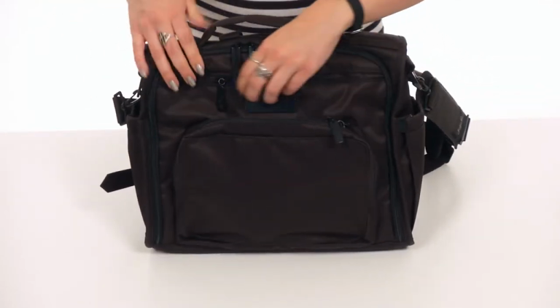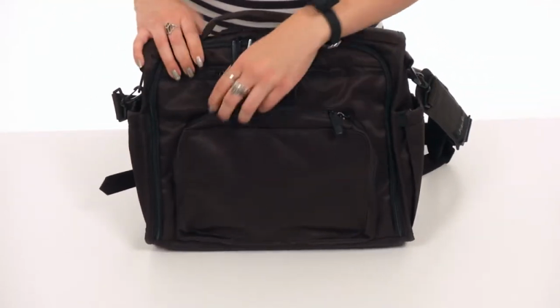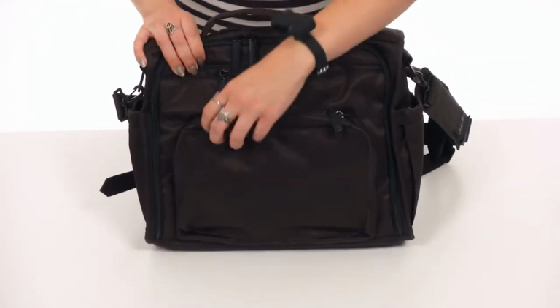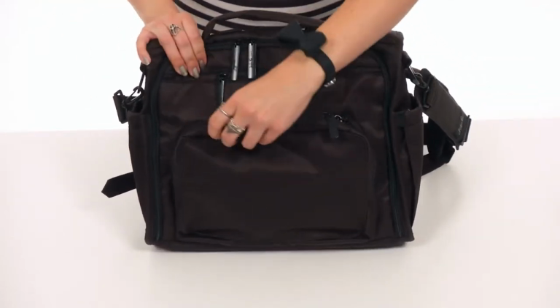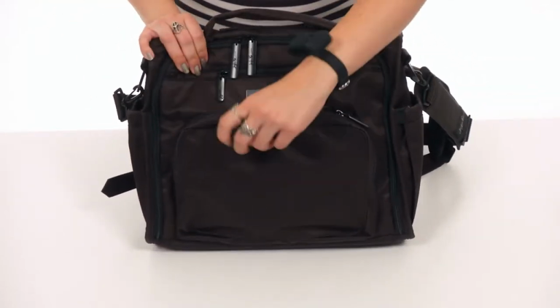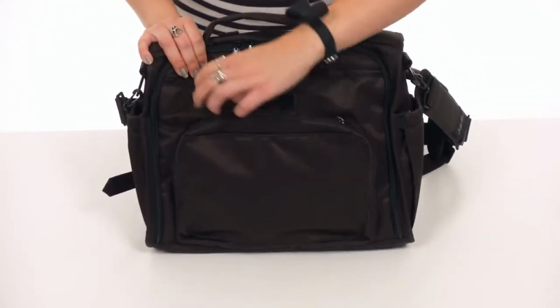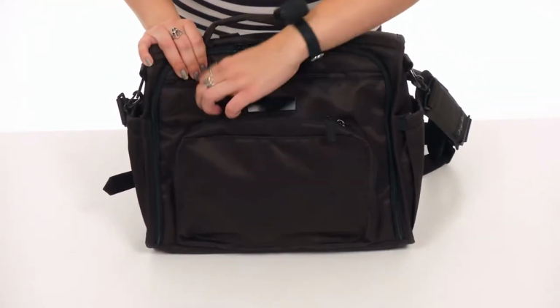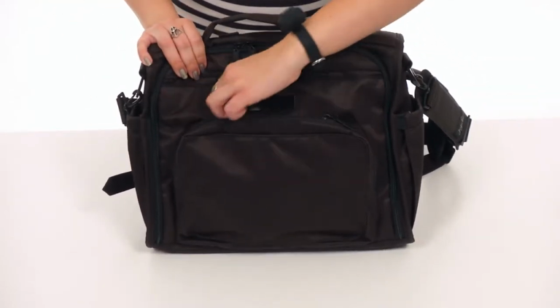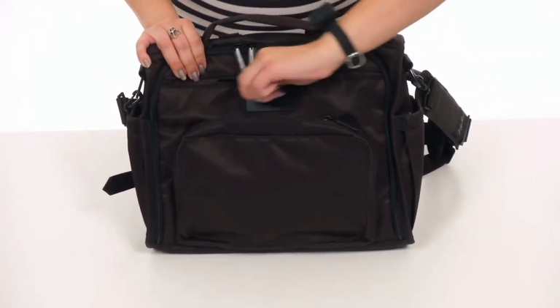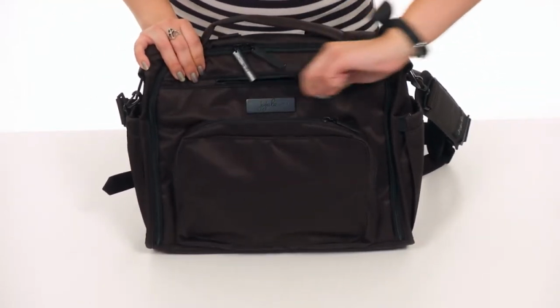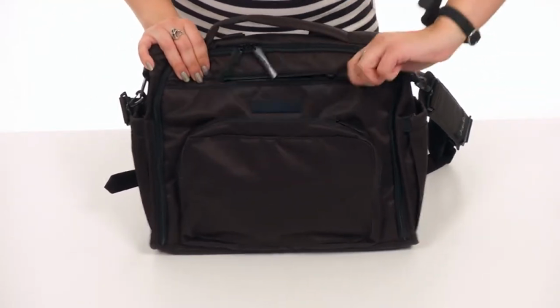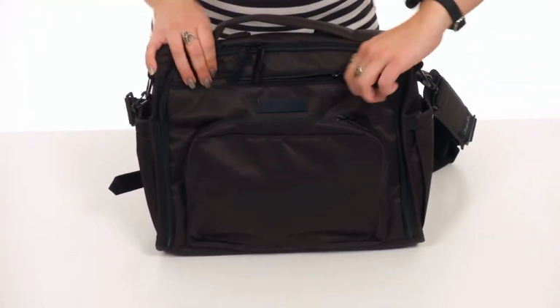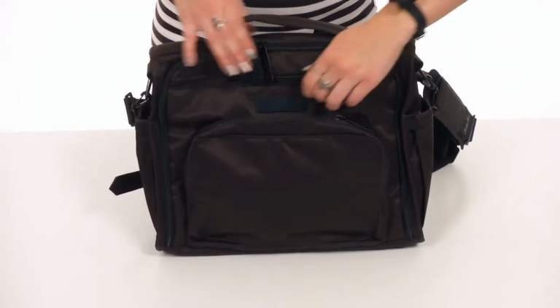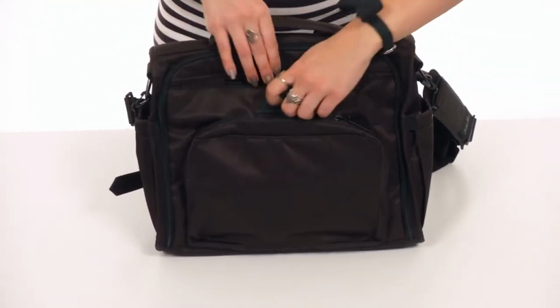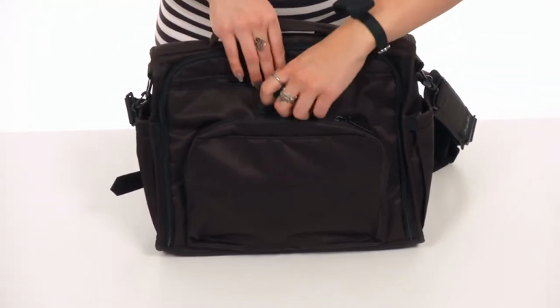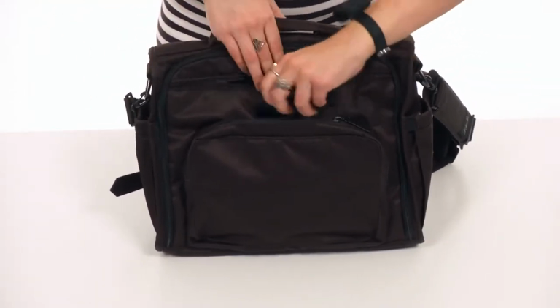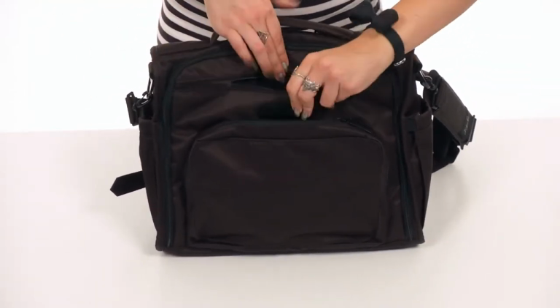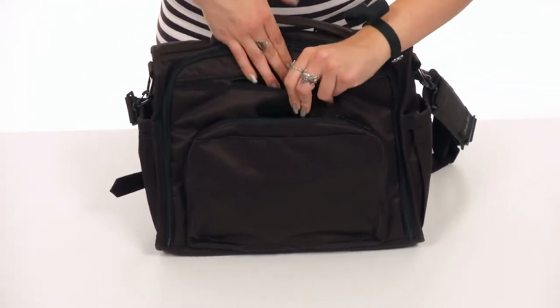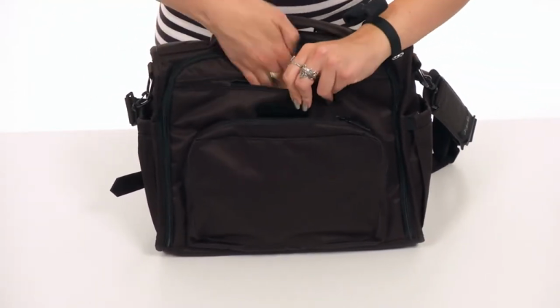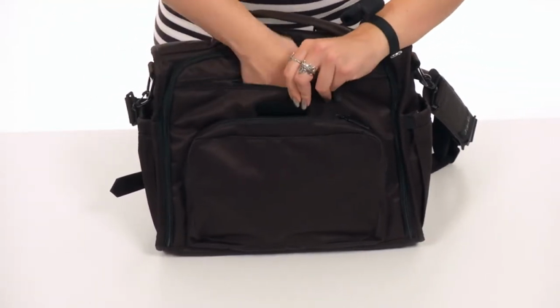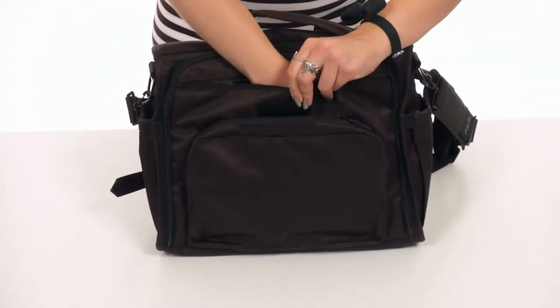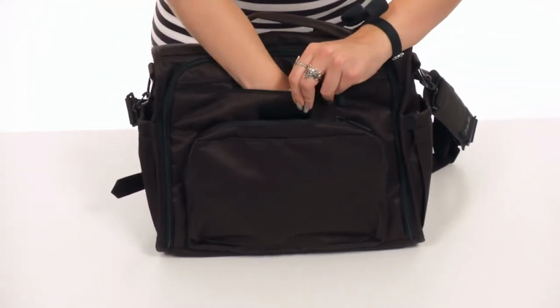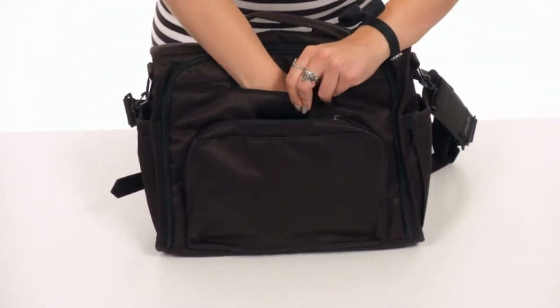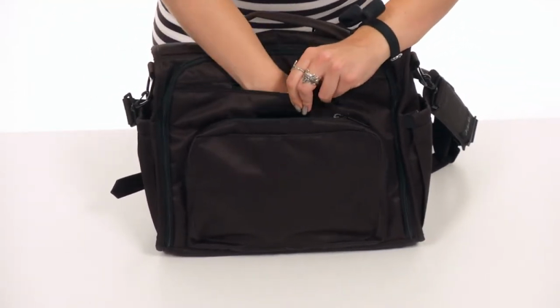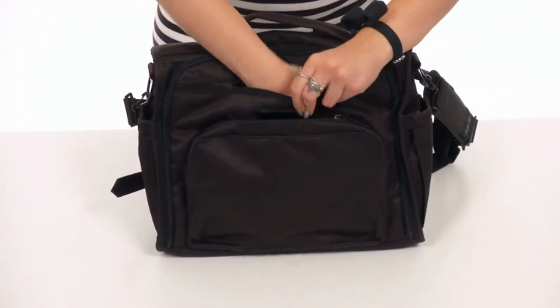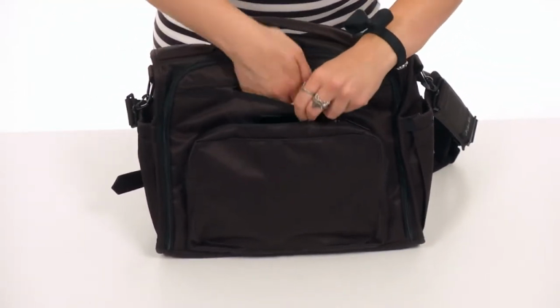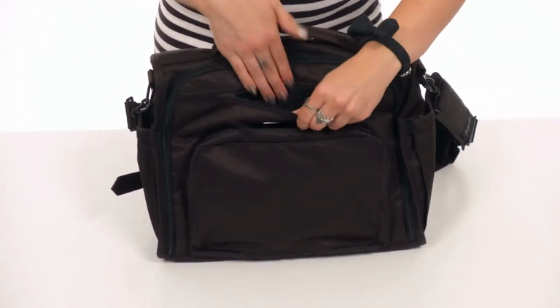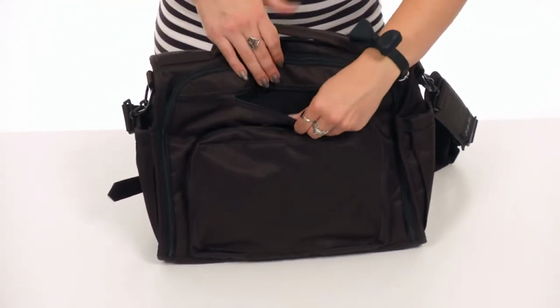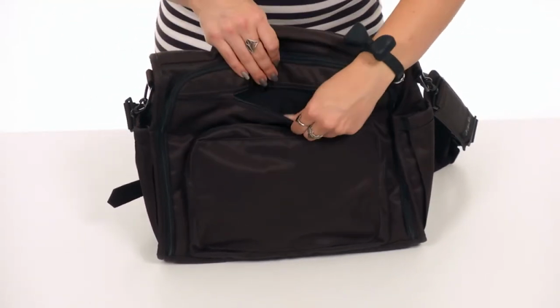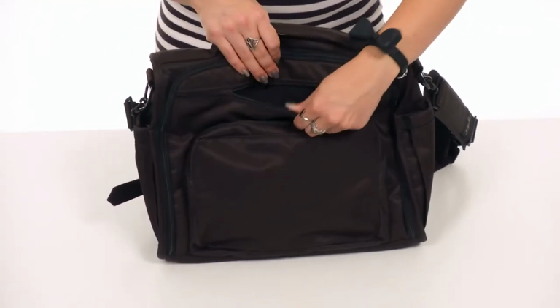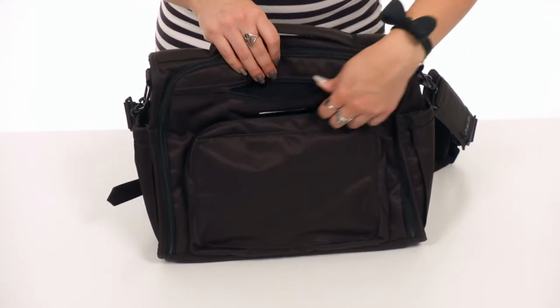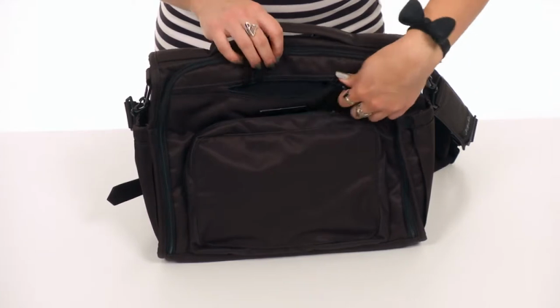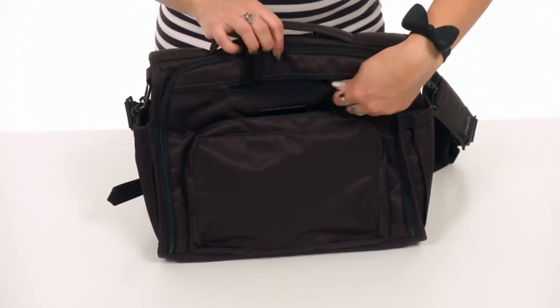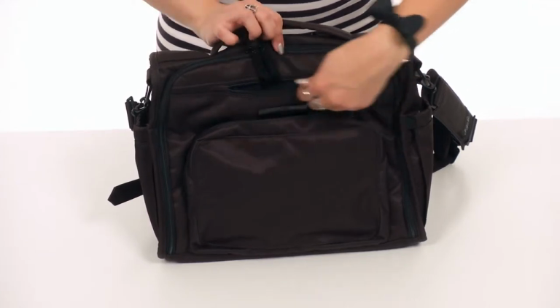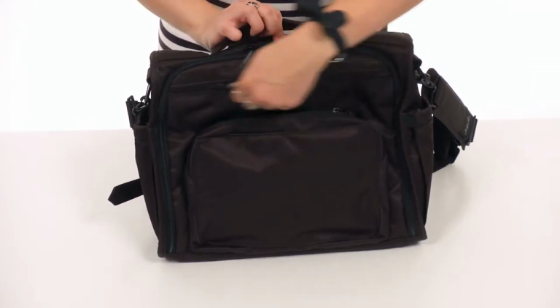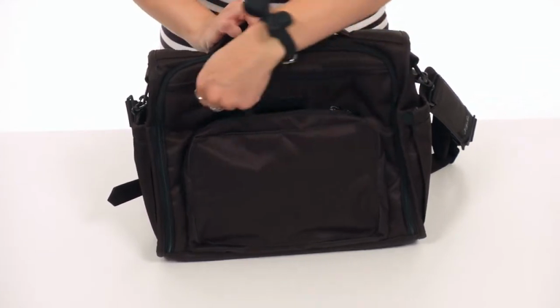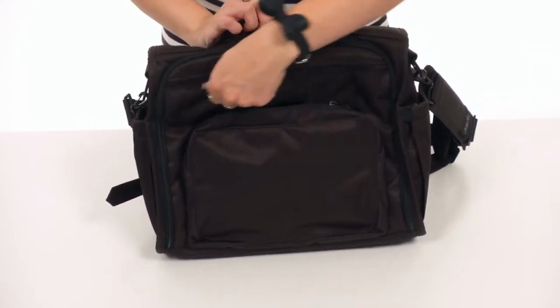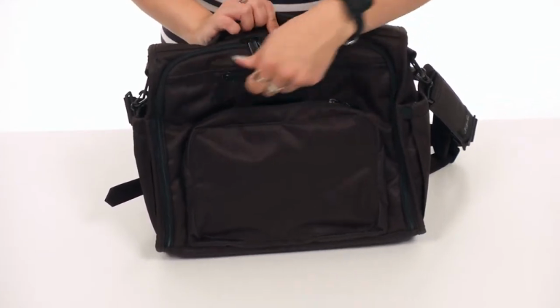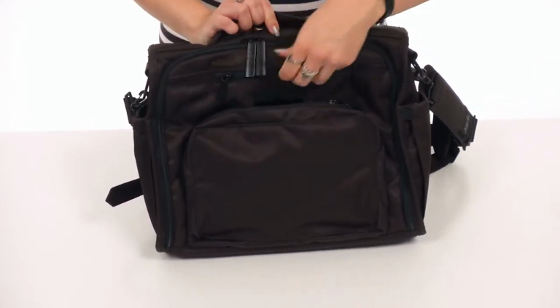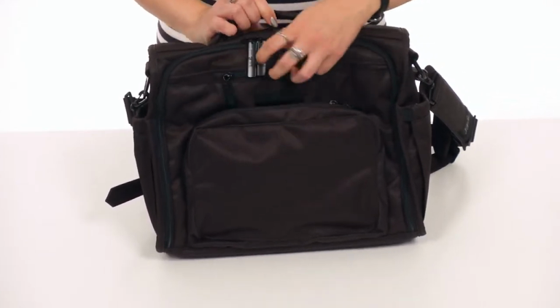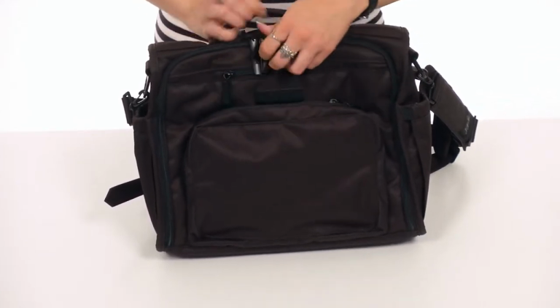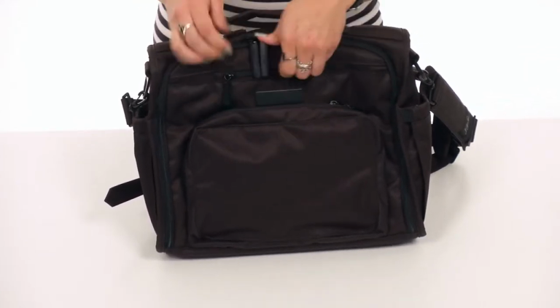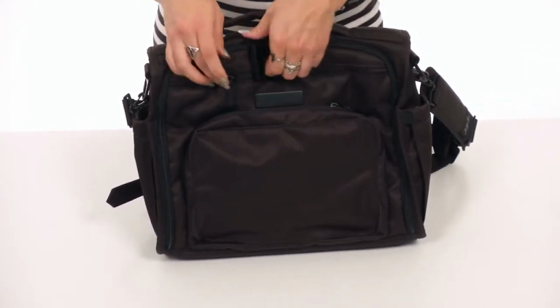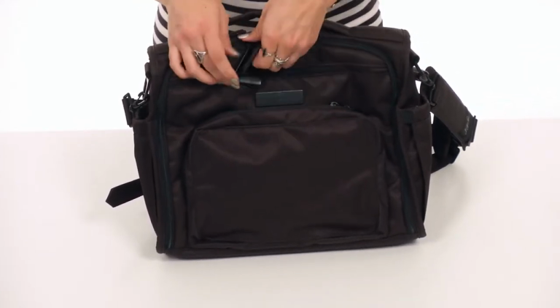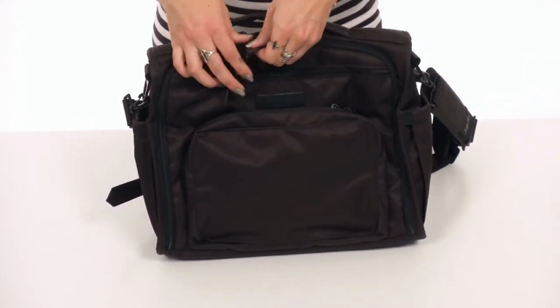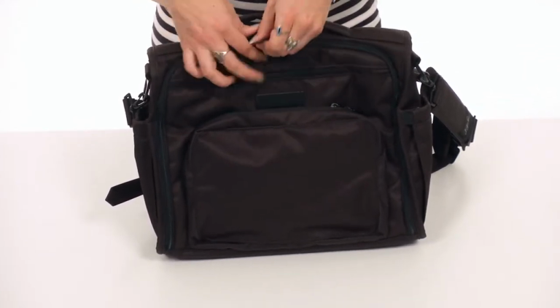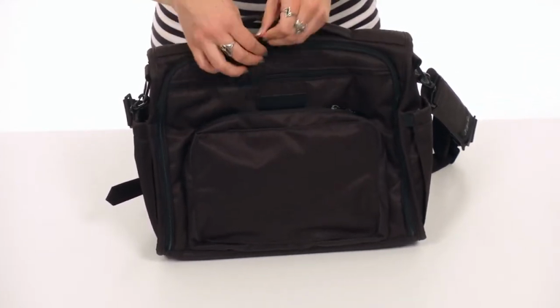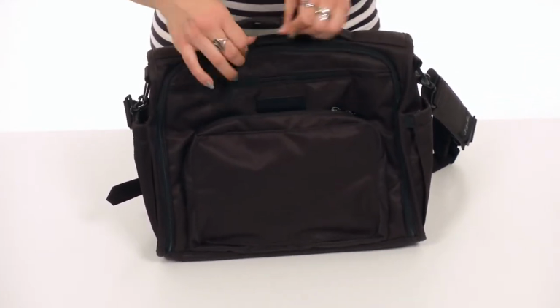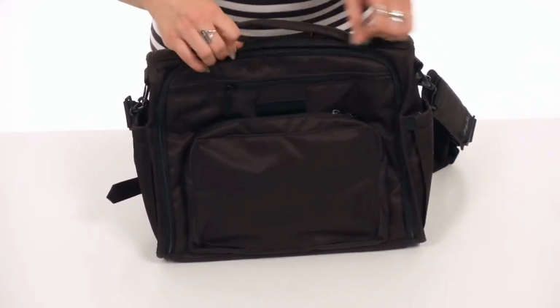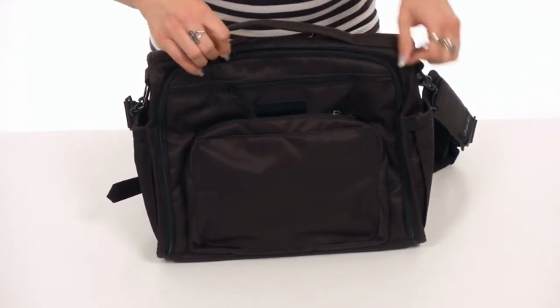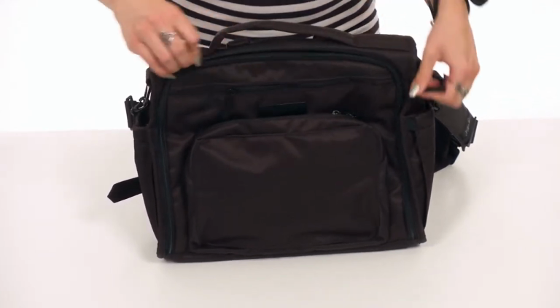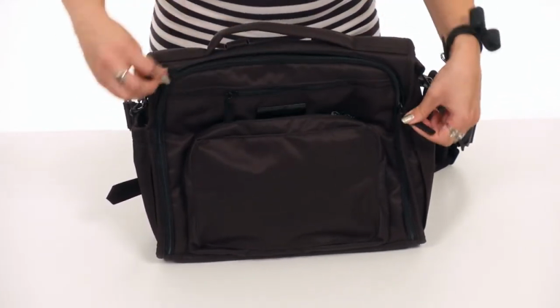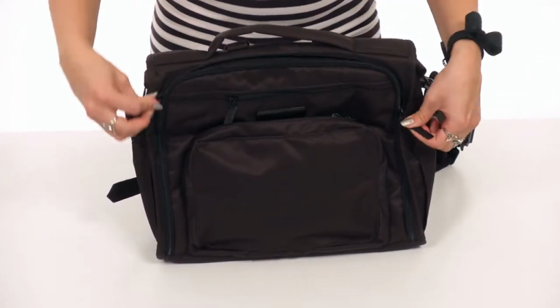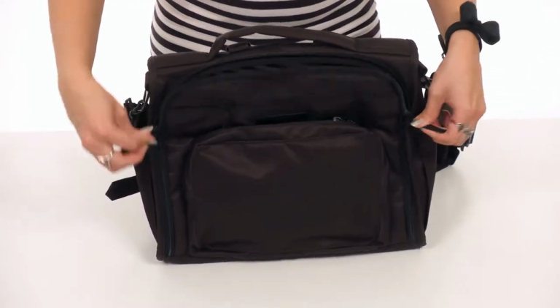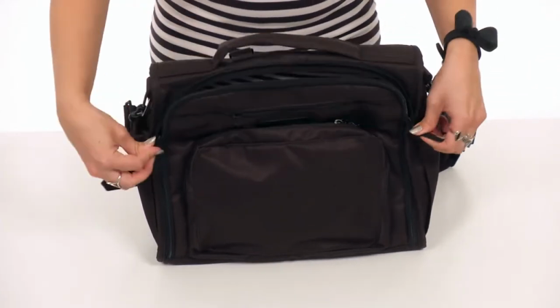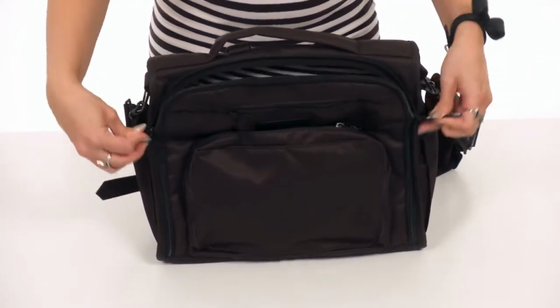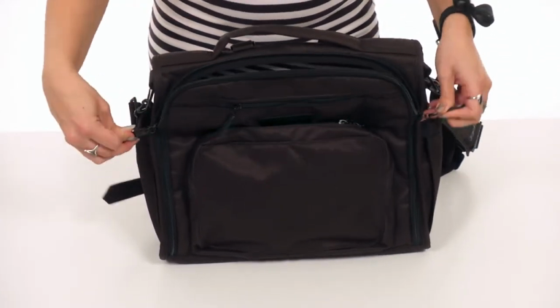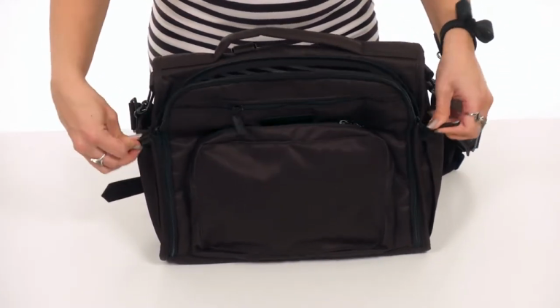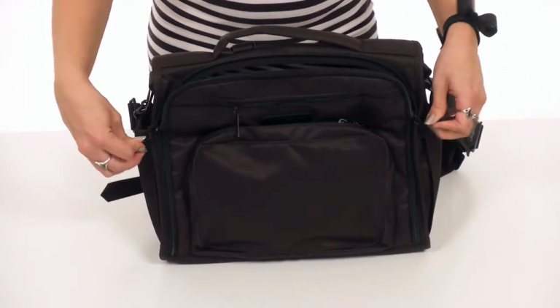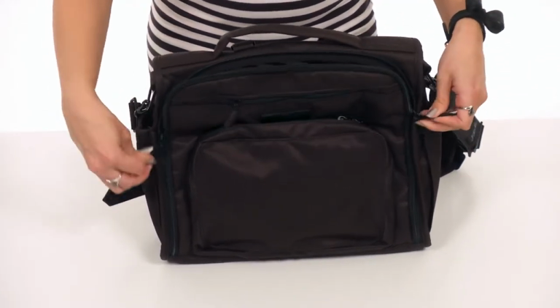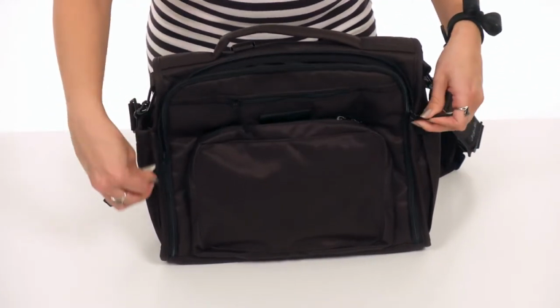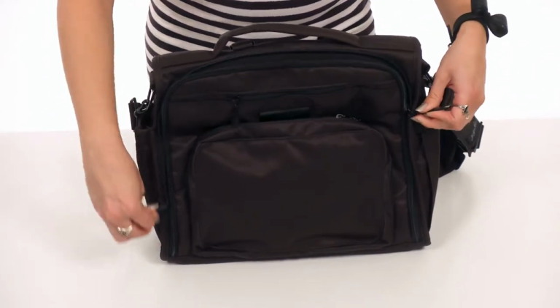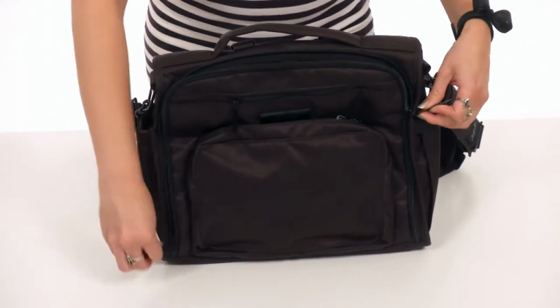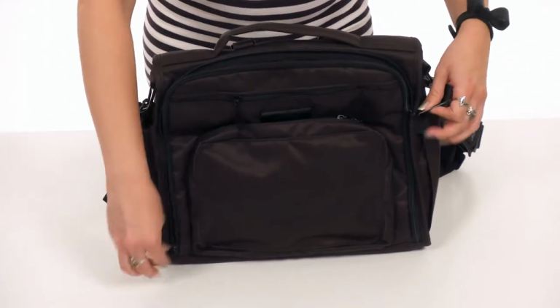Just above that pocket, you've got another zippered pocket that's fleece-lined, so it's perfect for your smartphone.